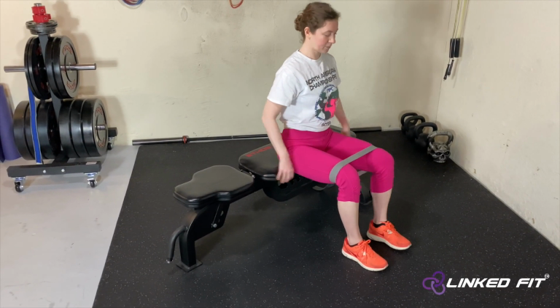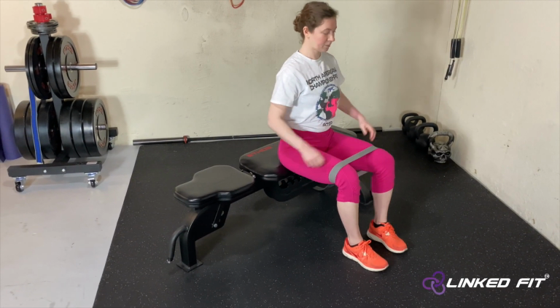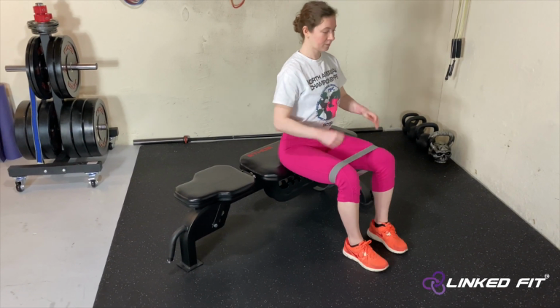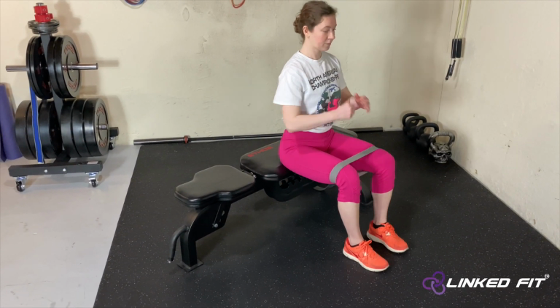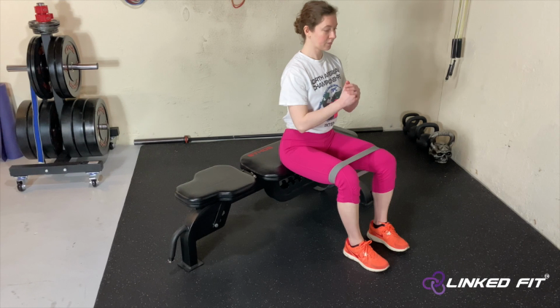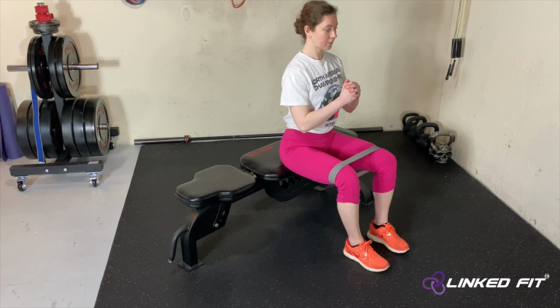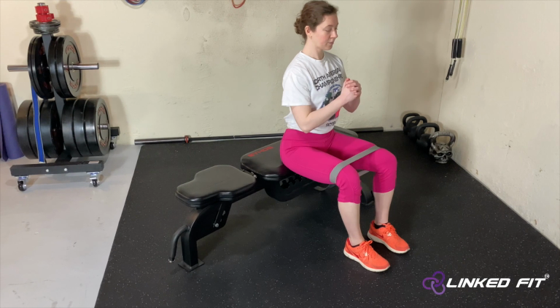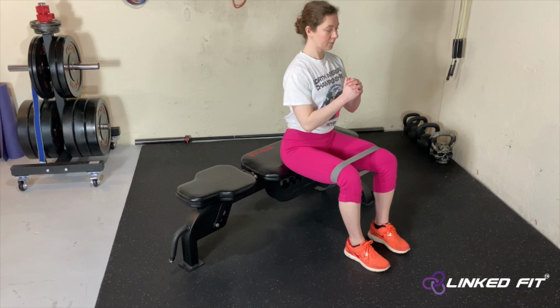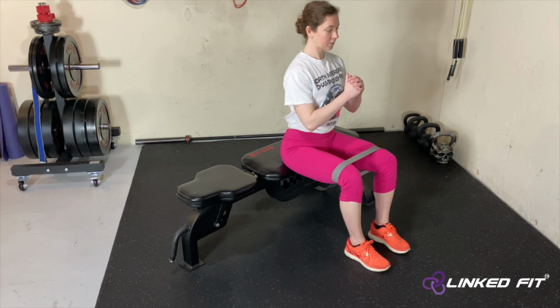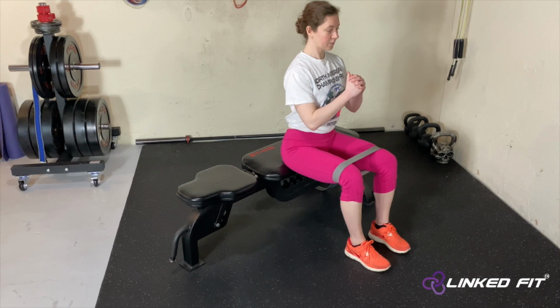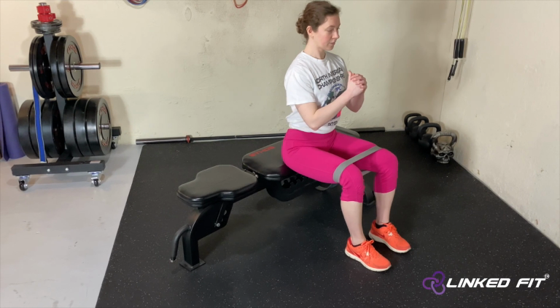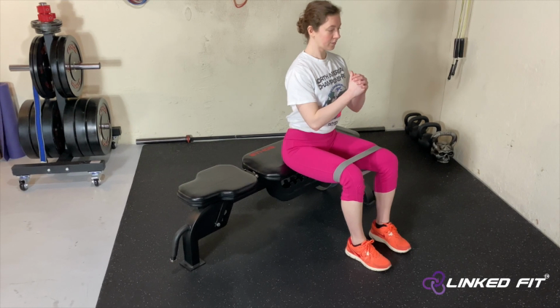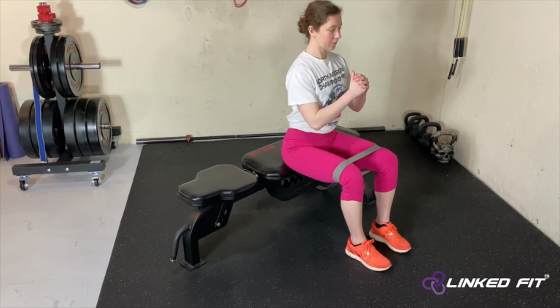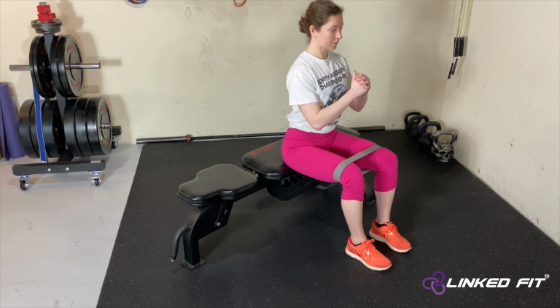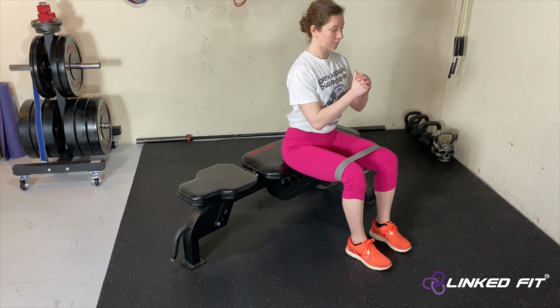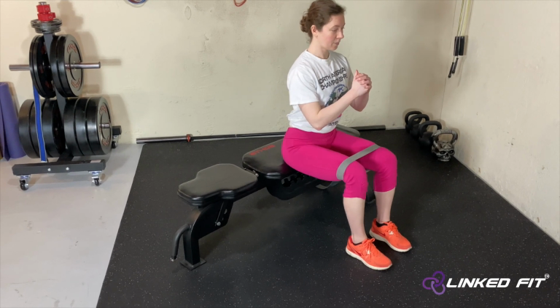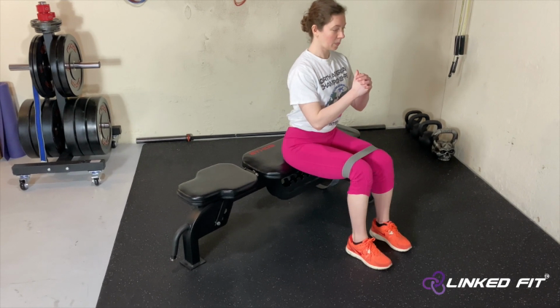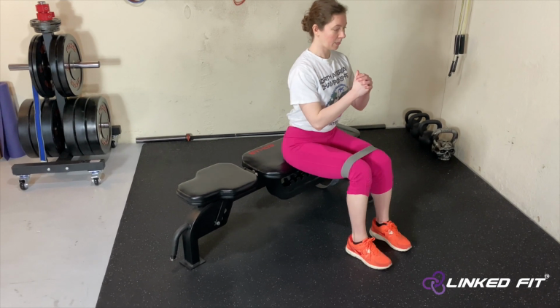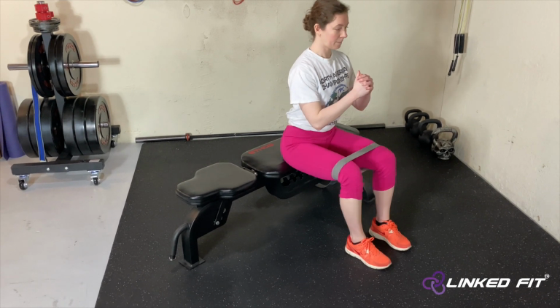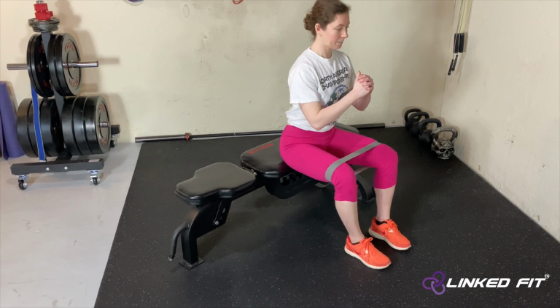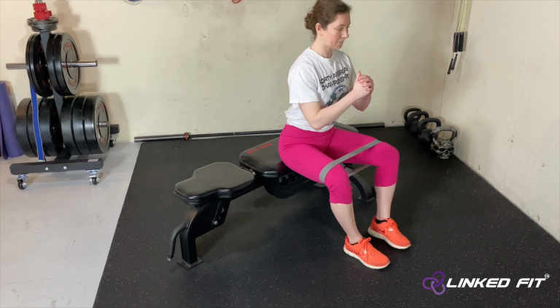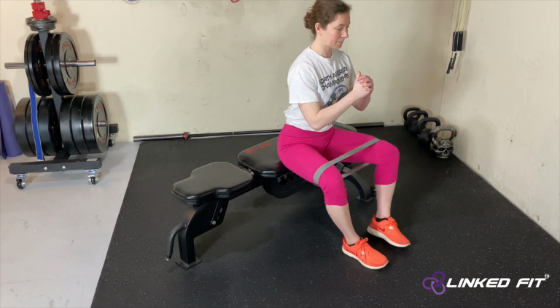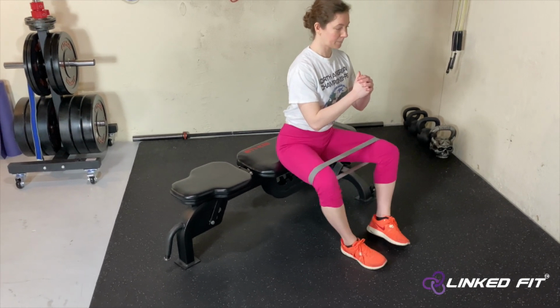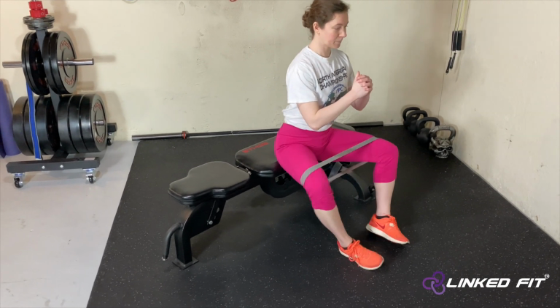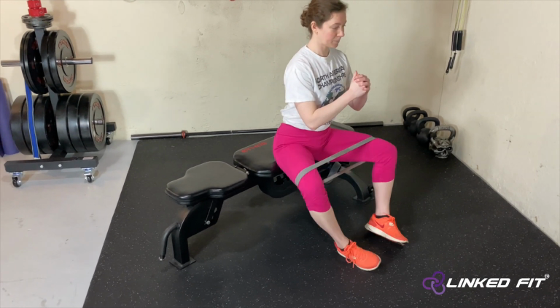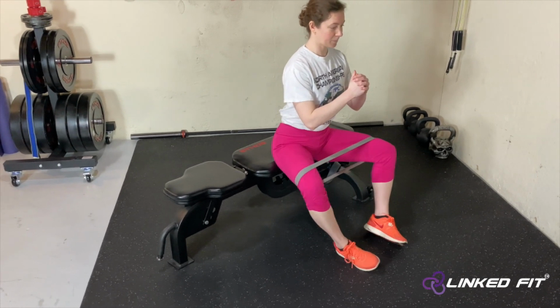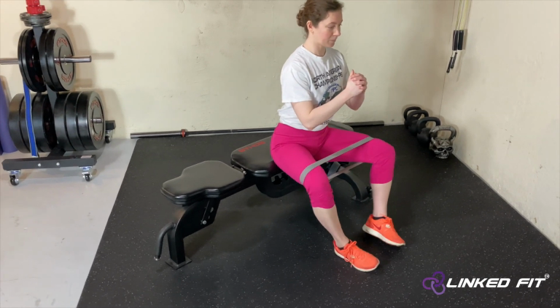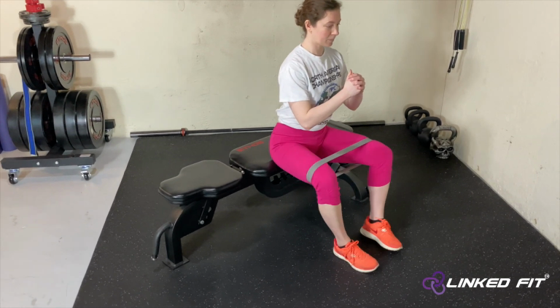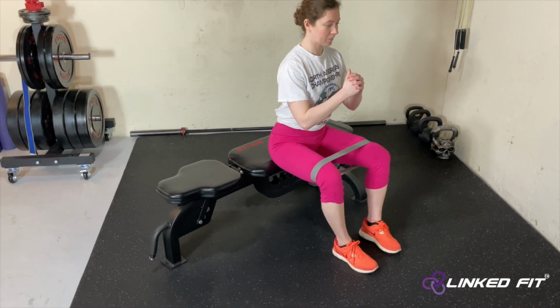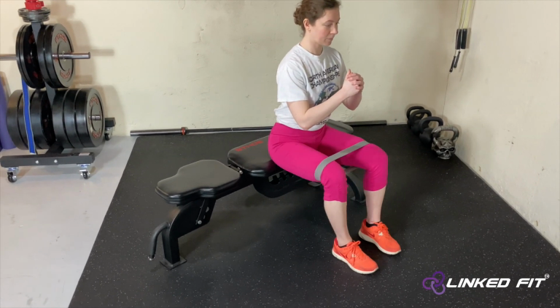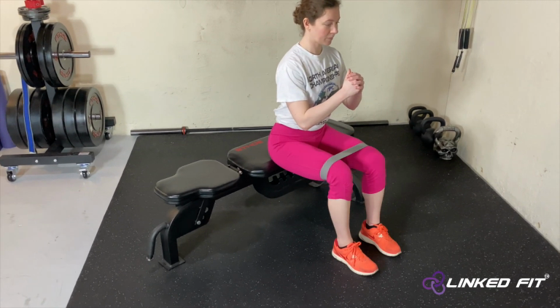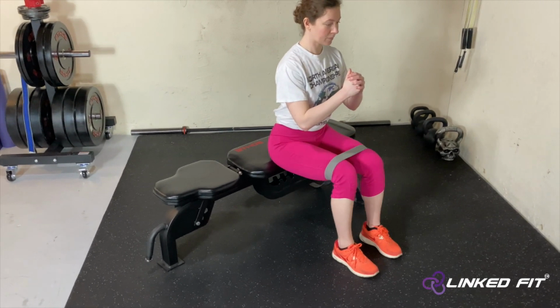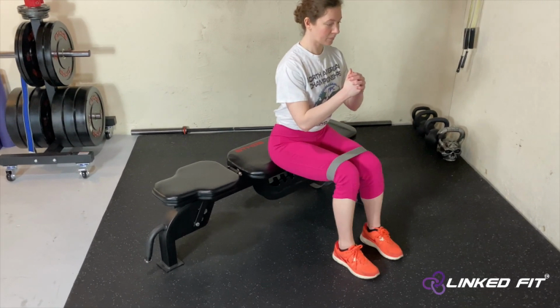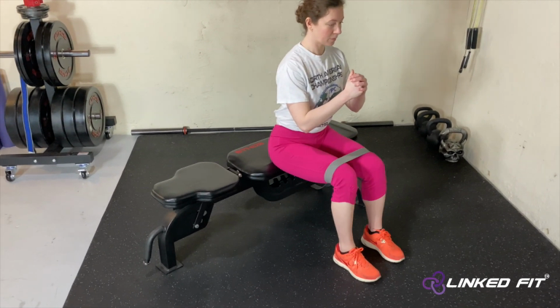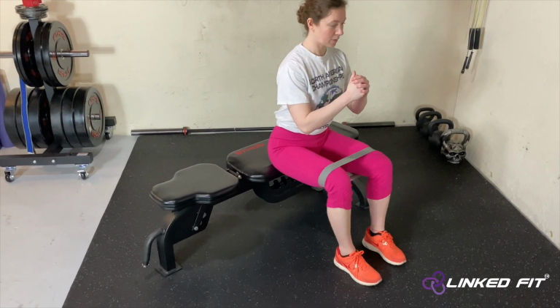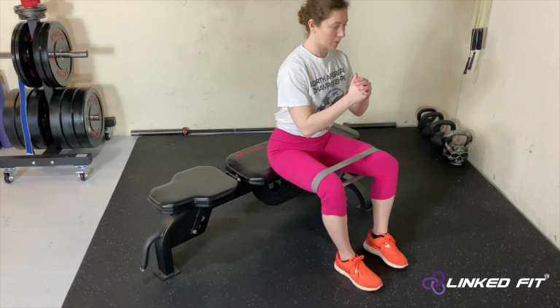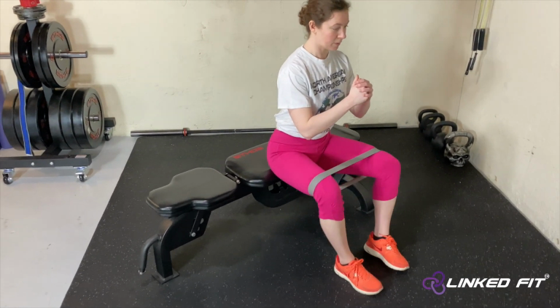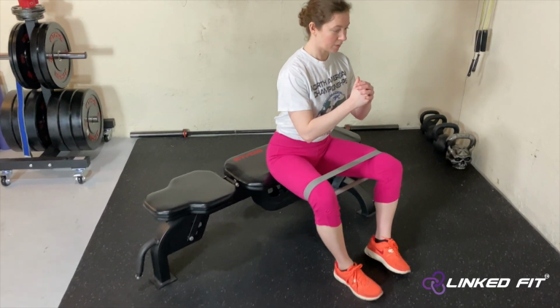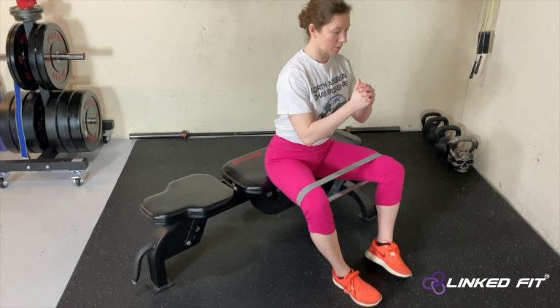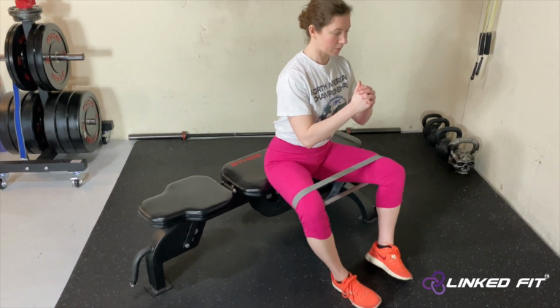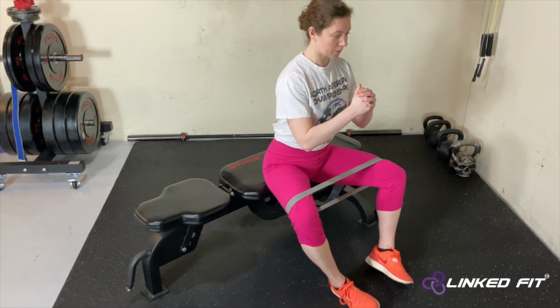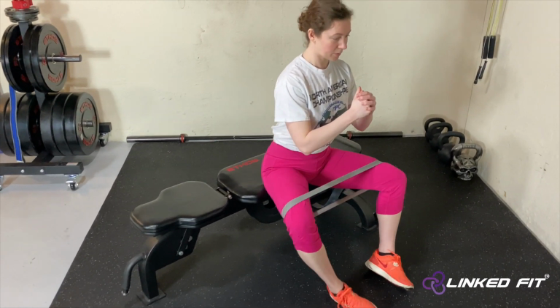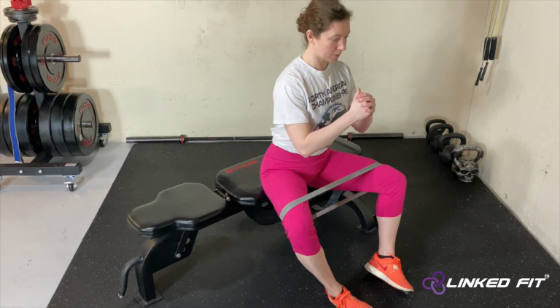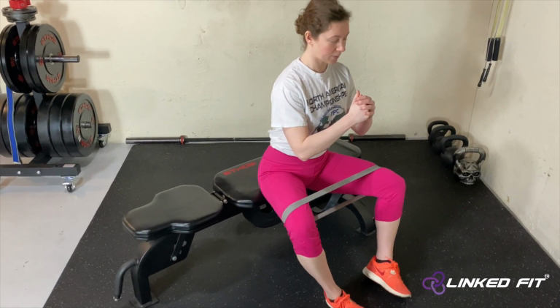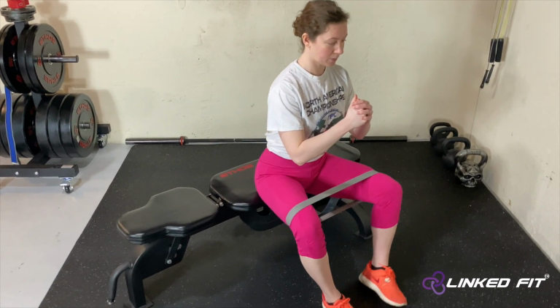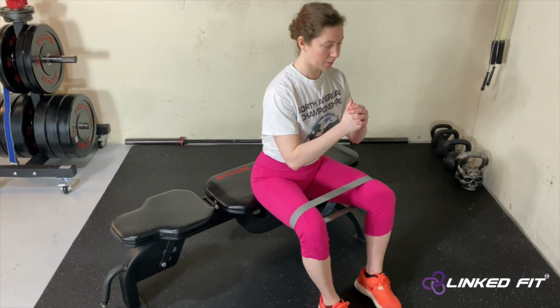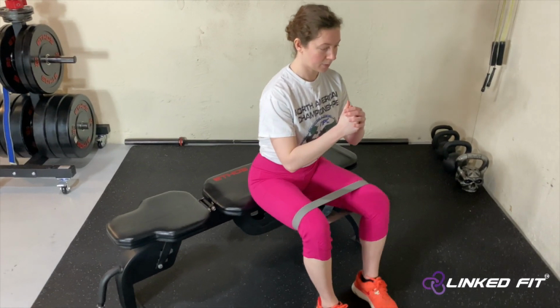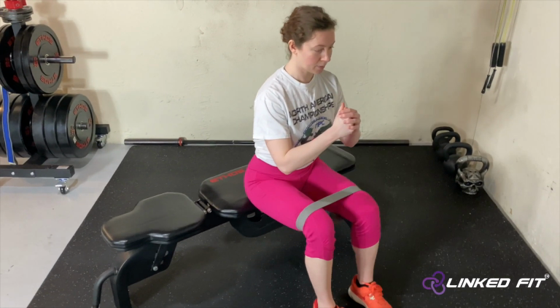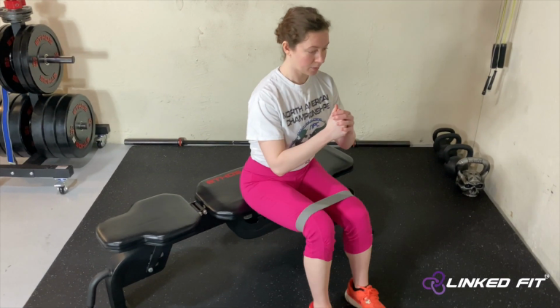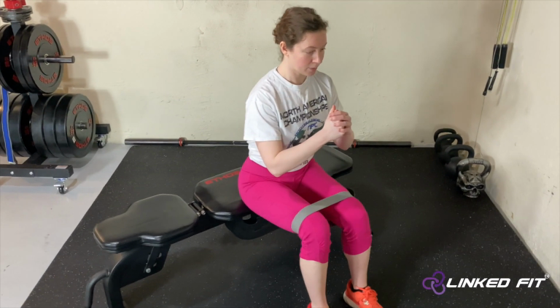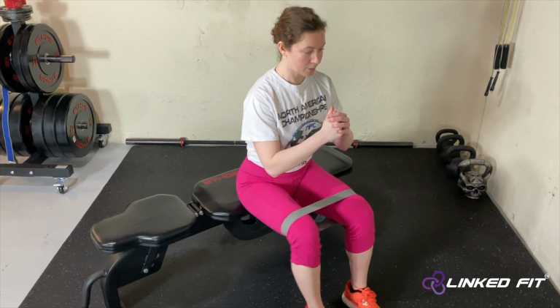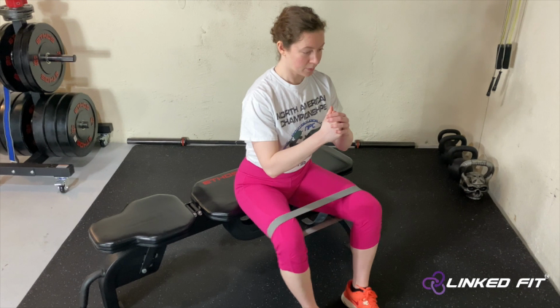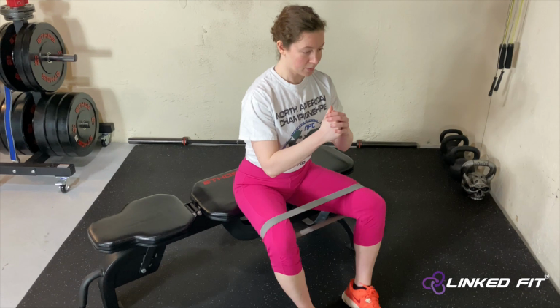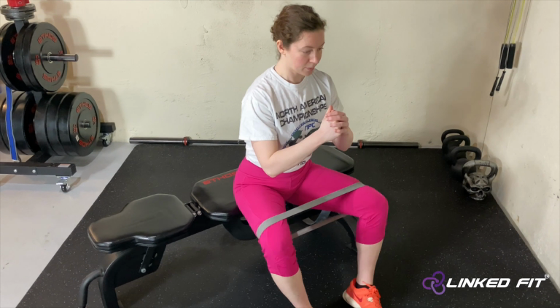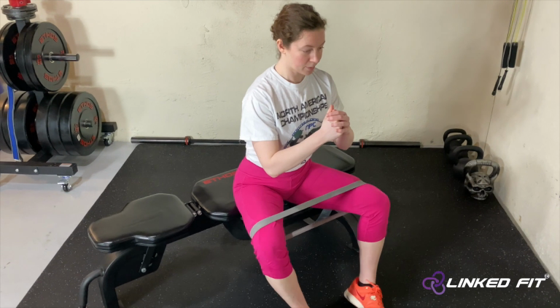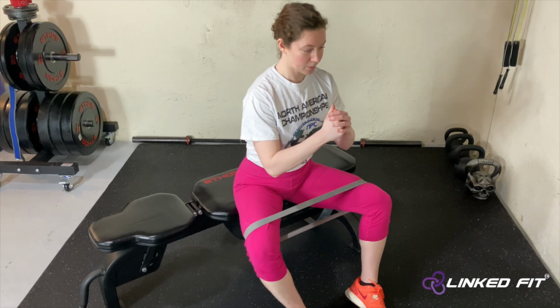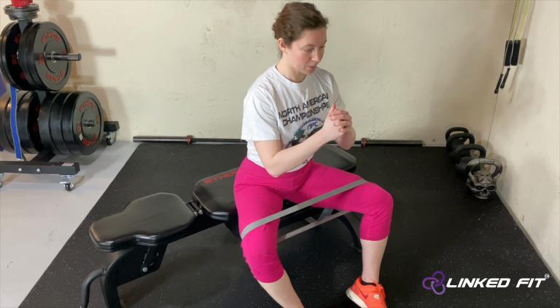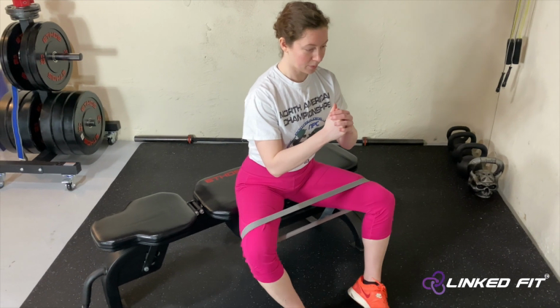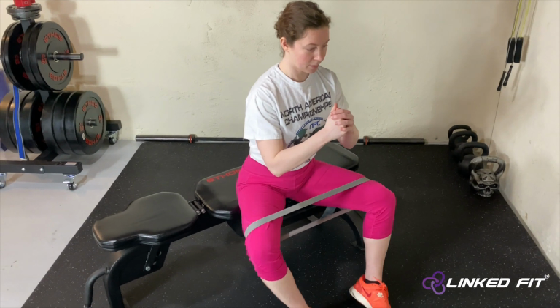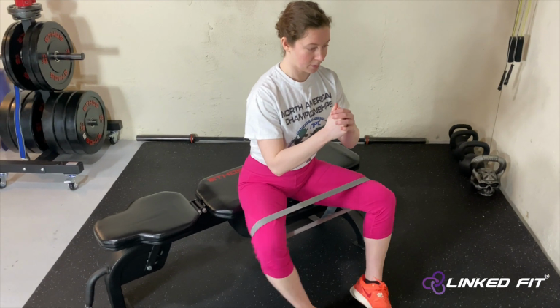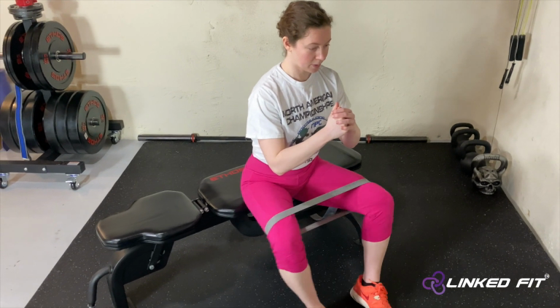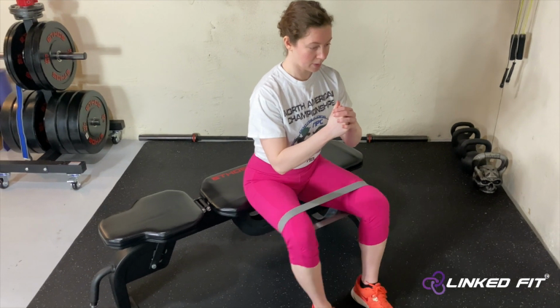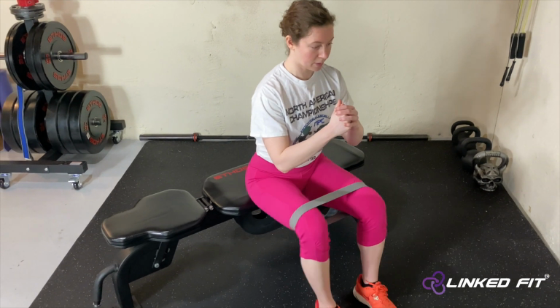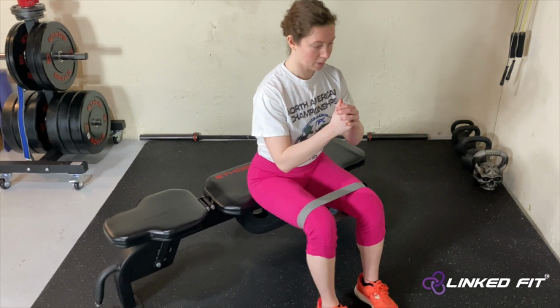Make sure to sit down with good posture. Plant your feet on the ground and push your knees in and out. Fight the resistance of the miniband.